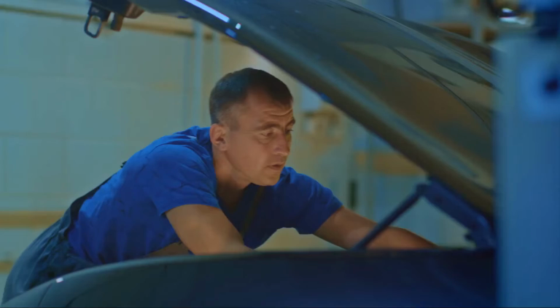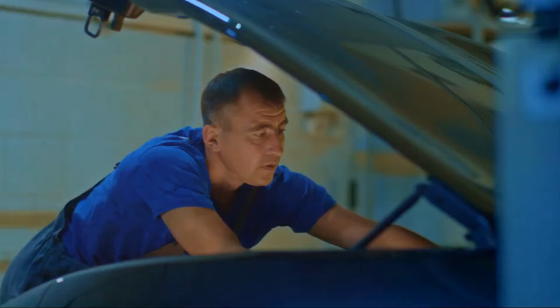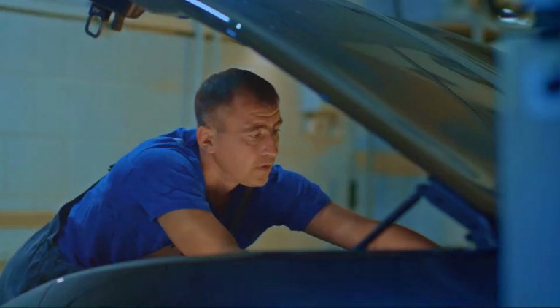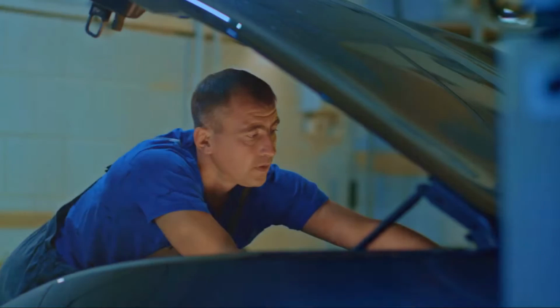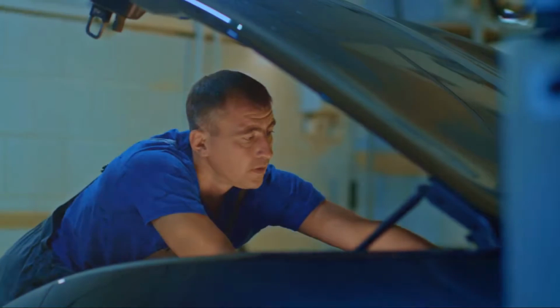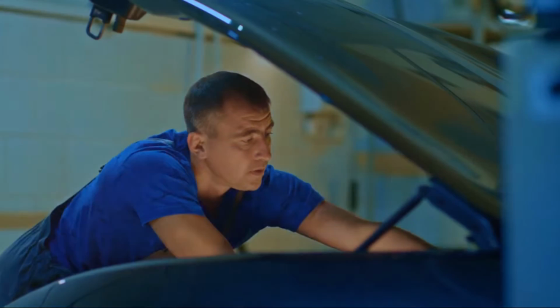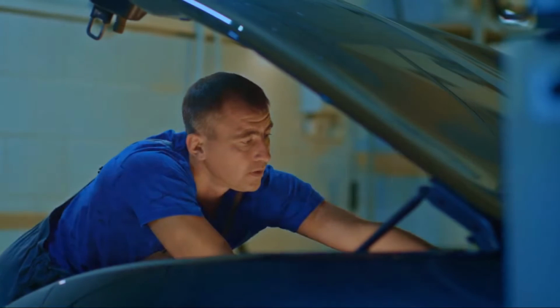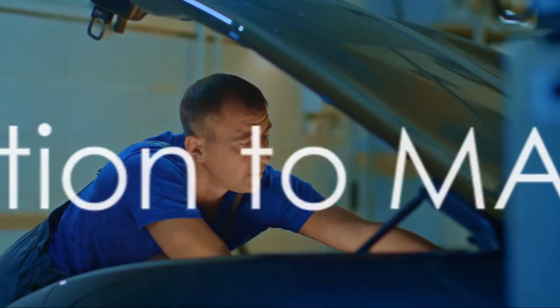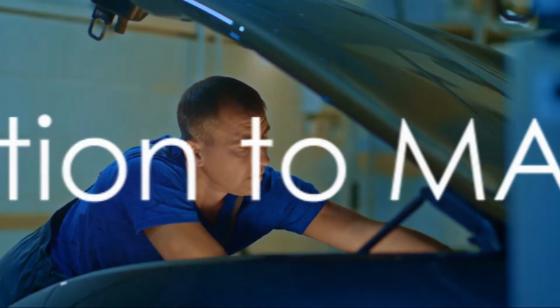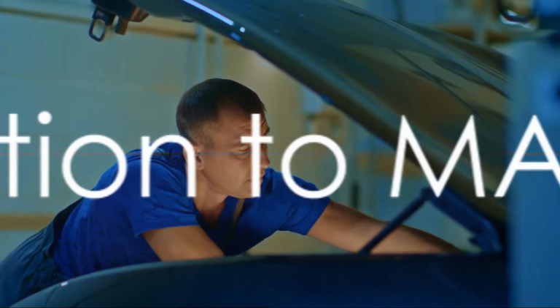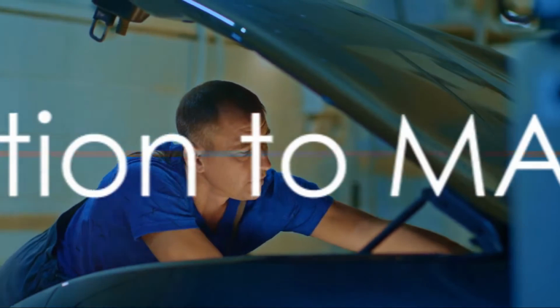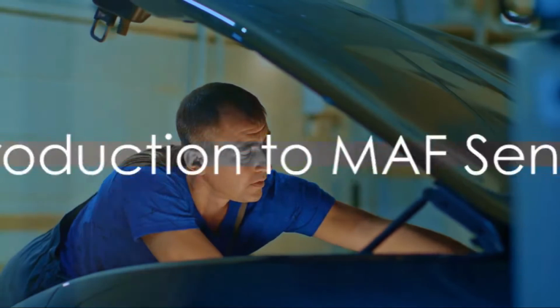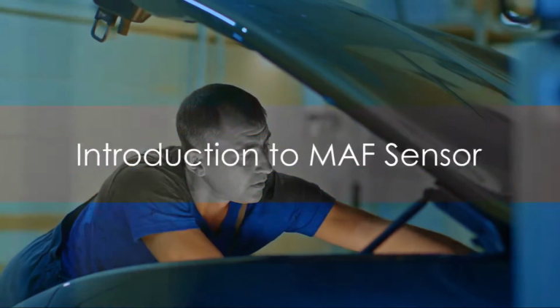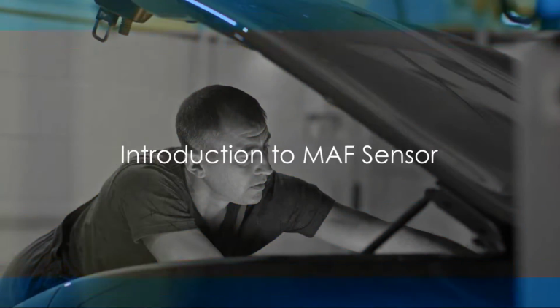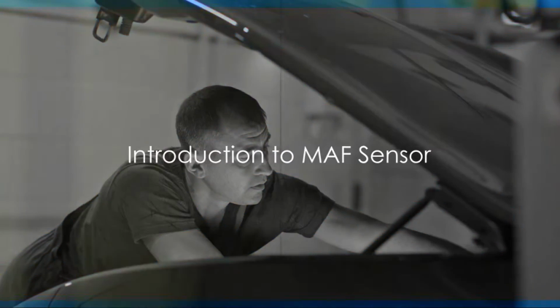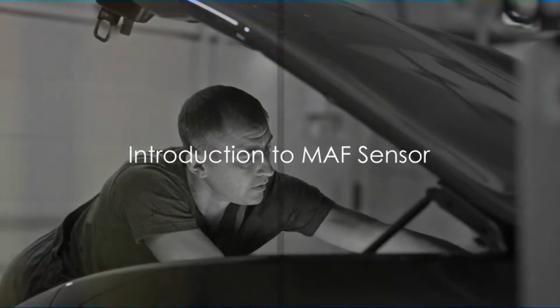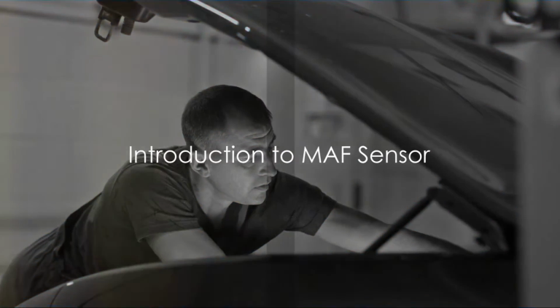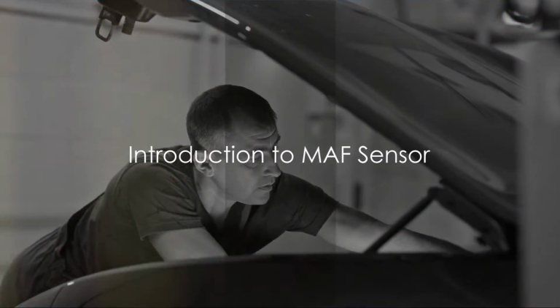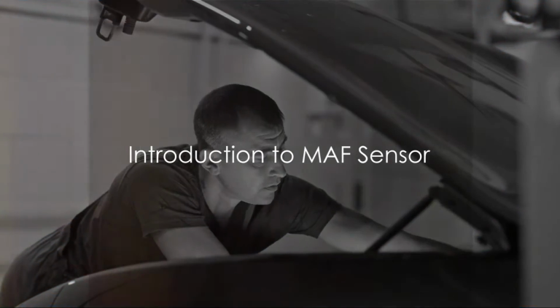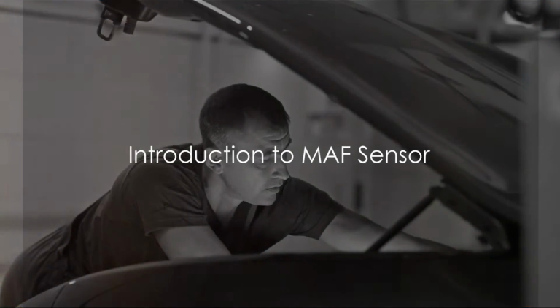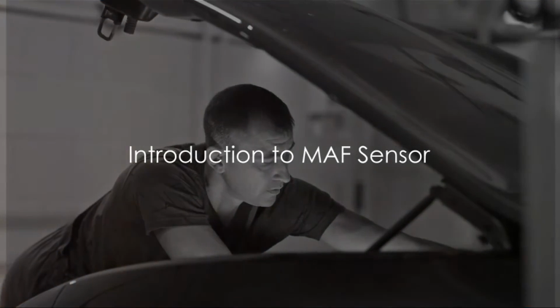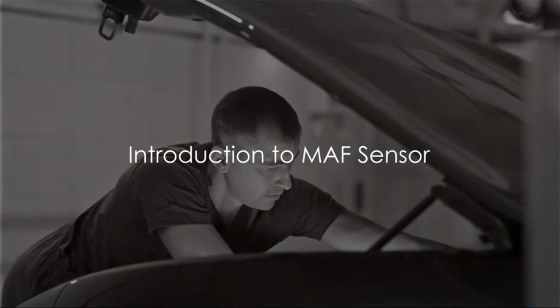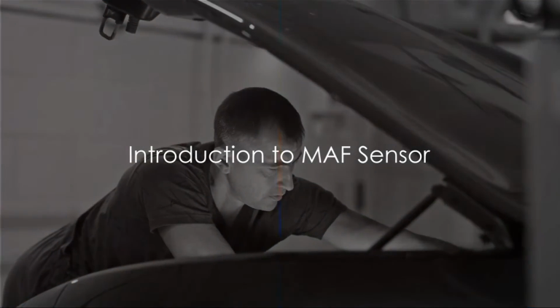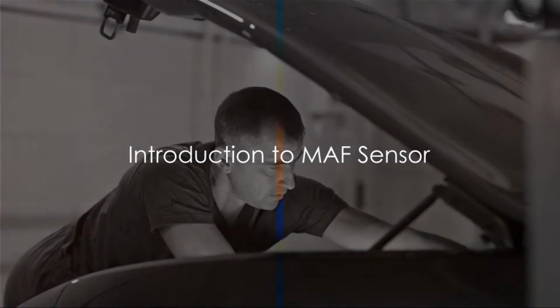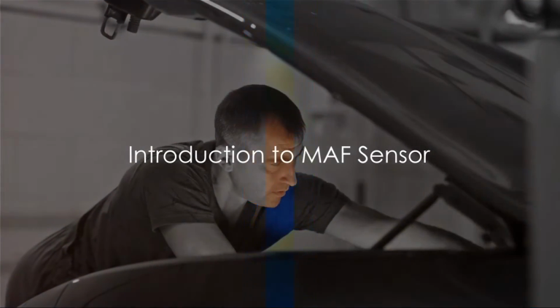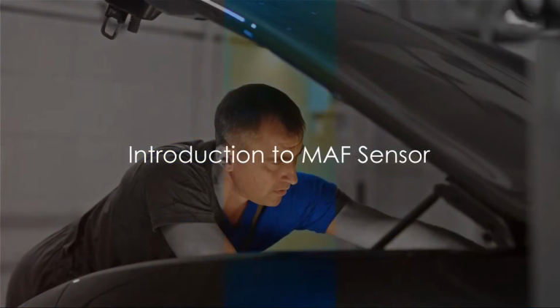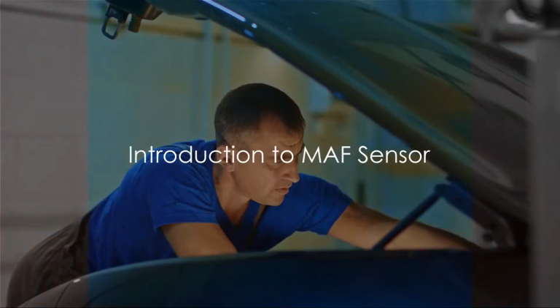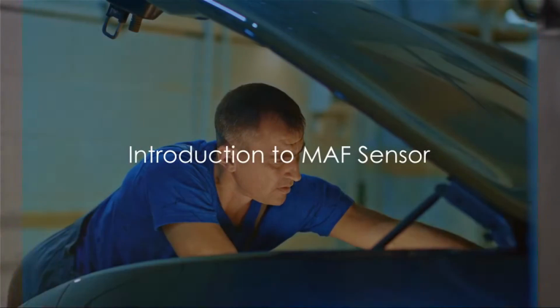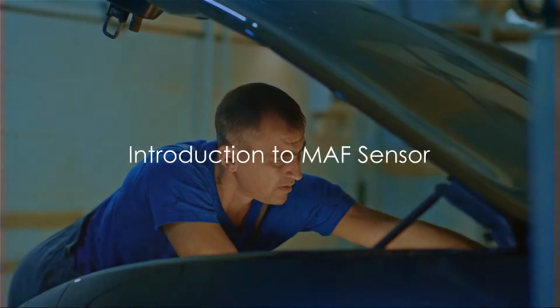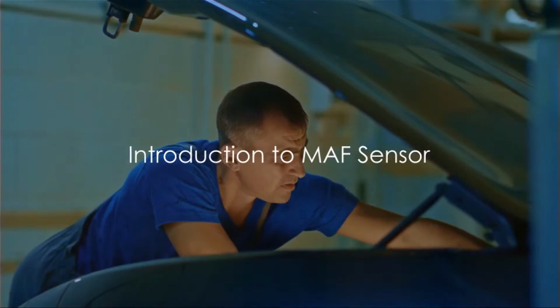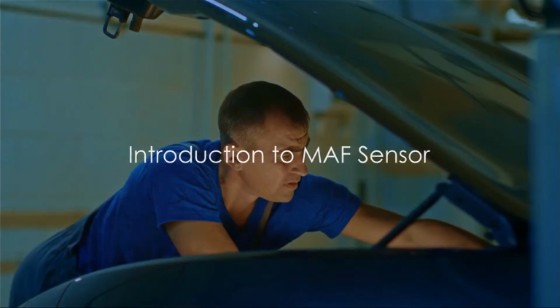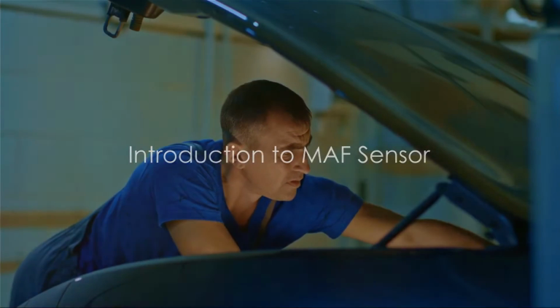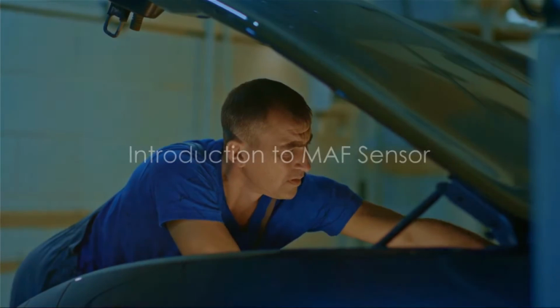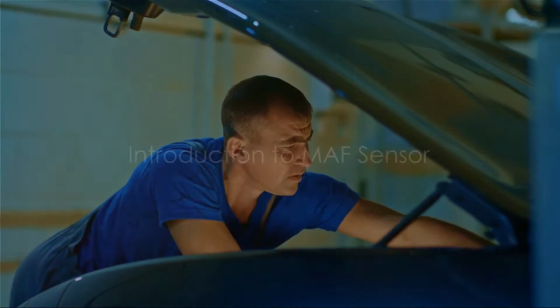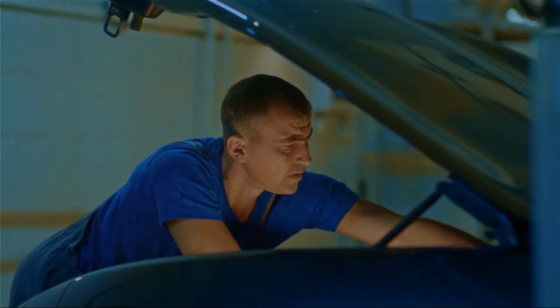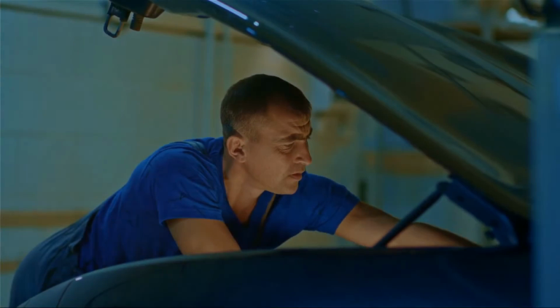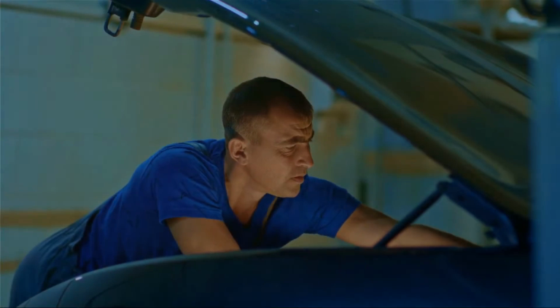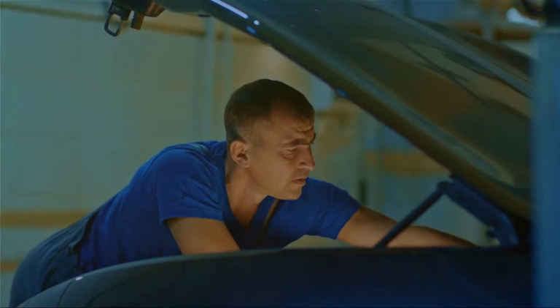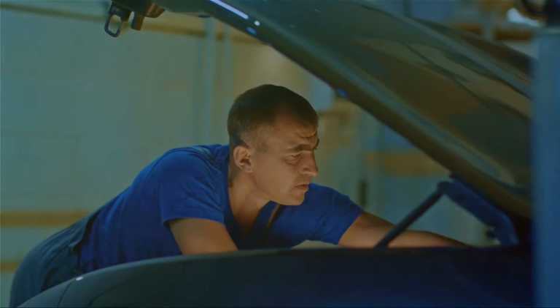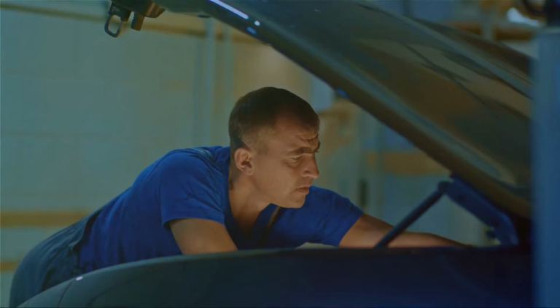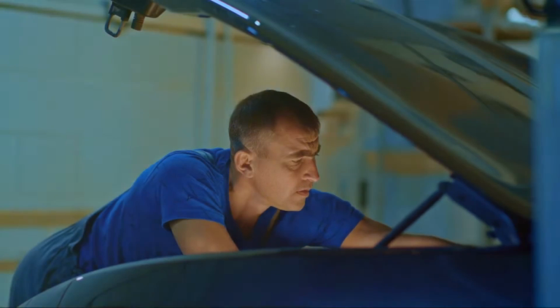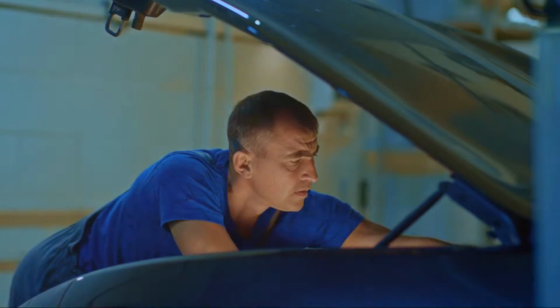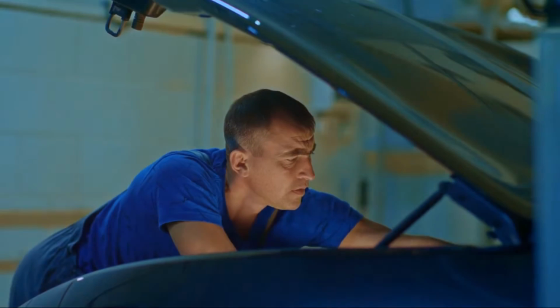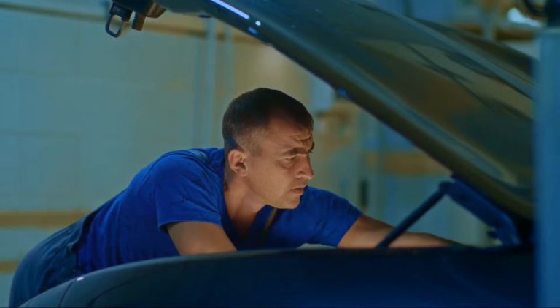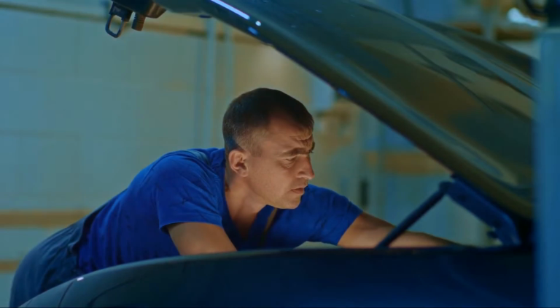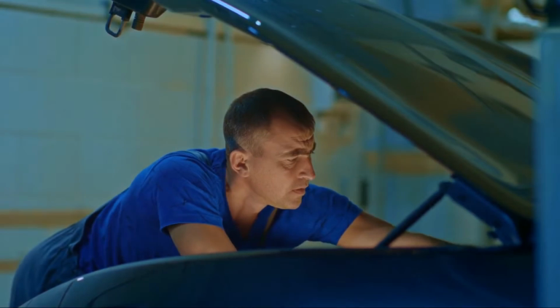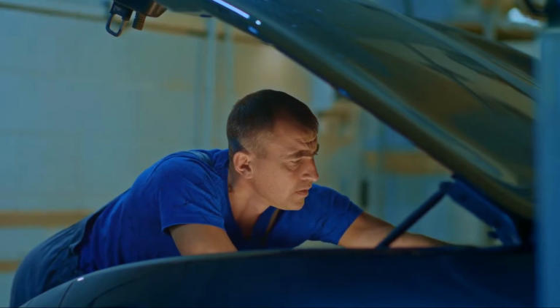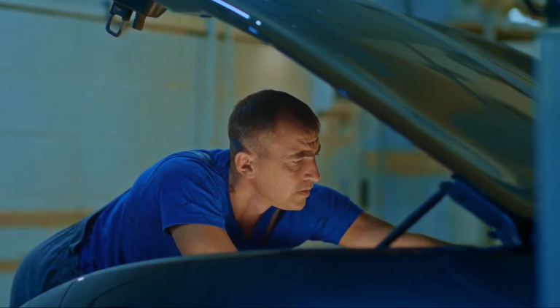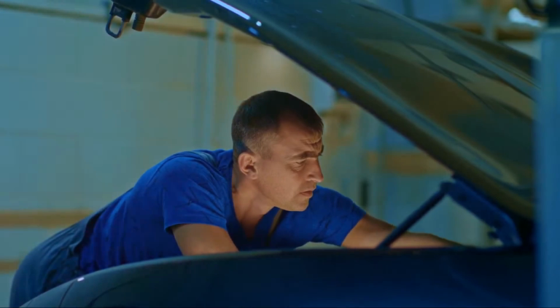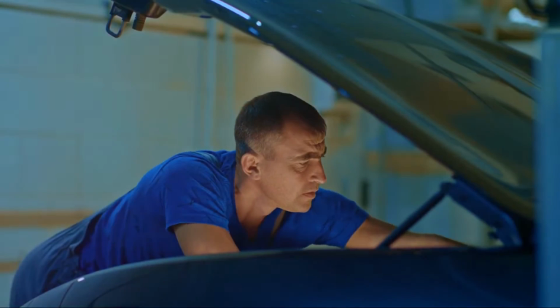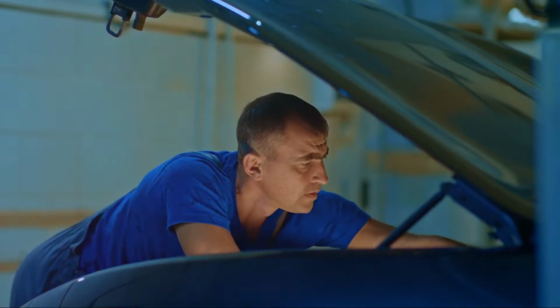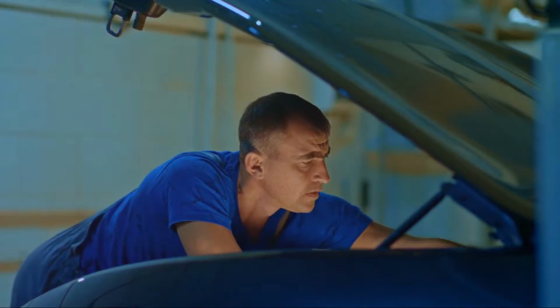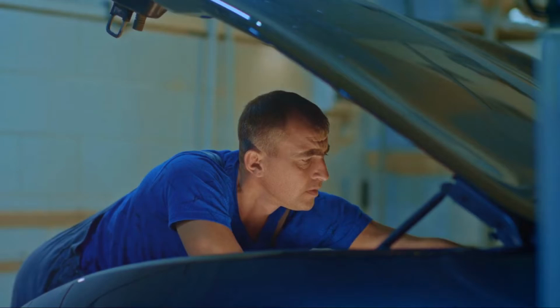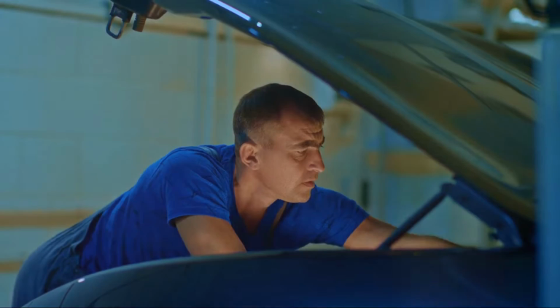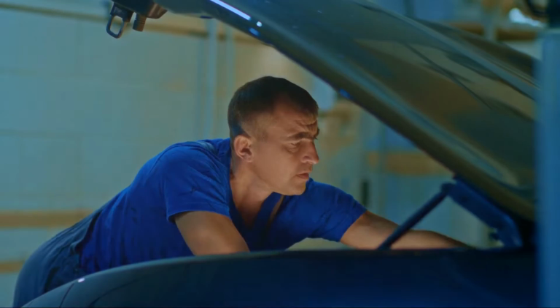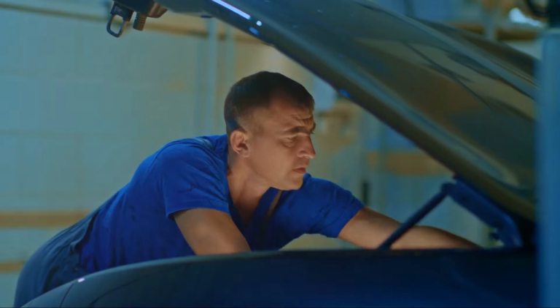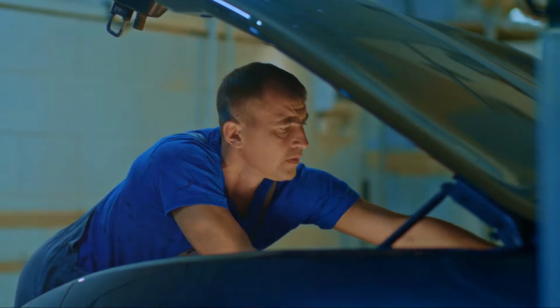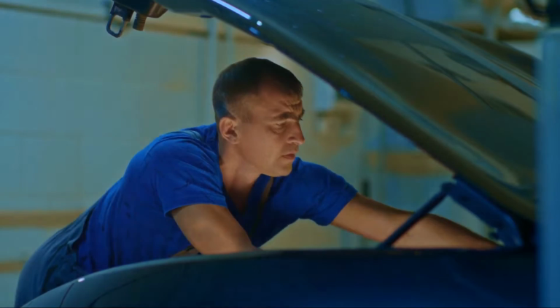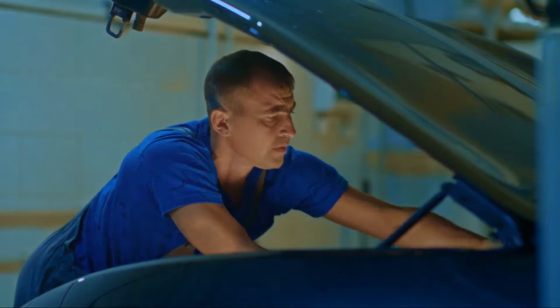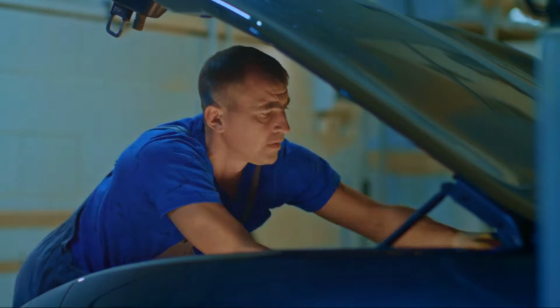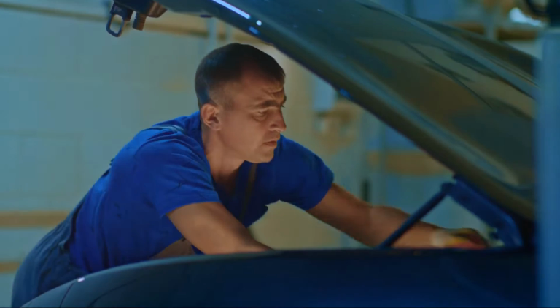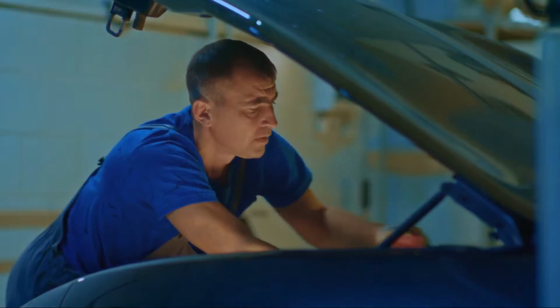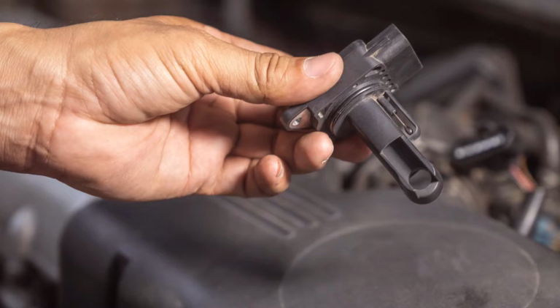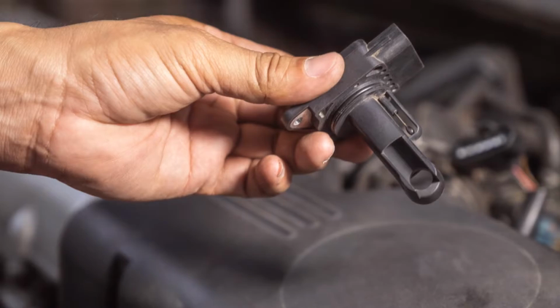In this video, I will share with you the common symptoms of a bad MAF sensor and how it affects your car's performance. Let's jump right in.